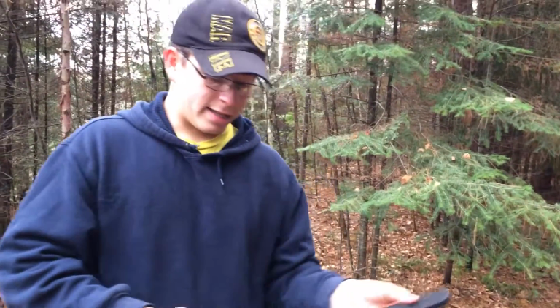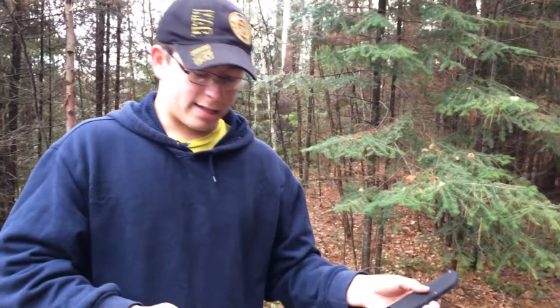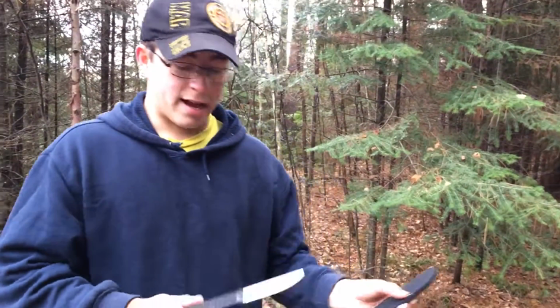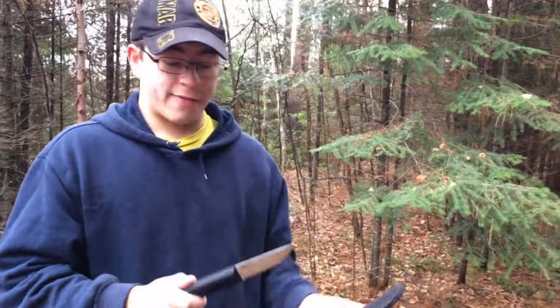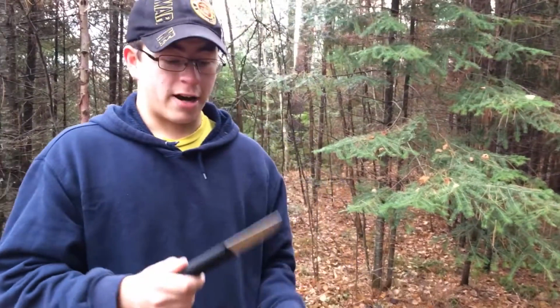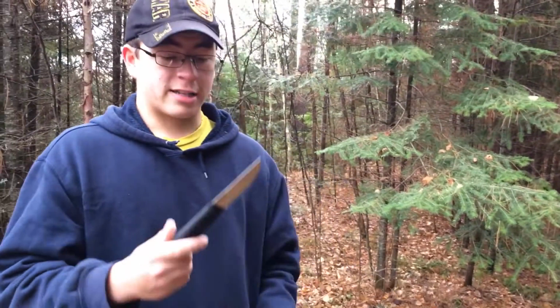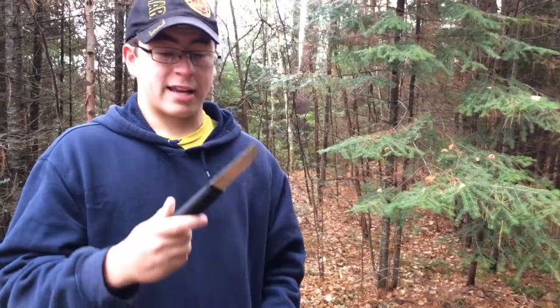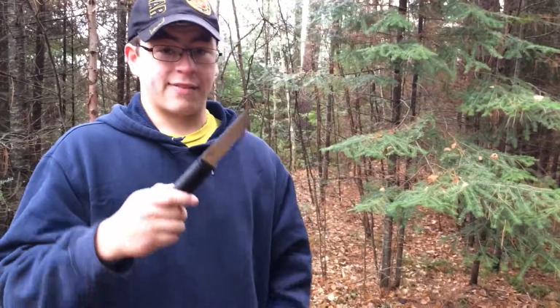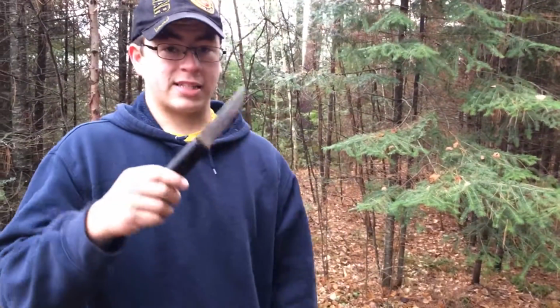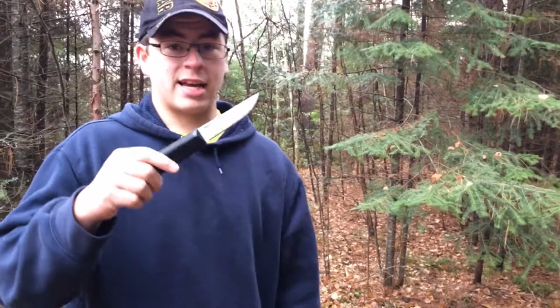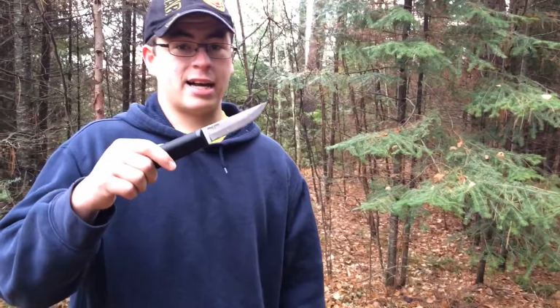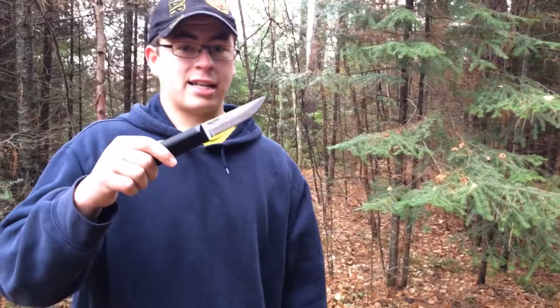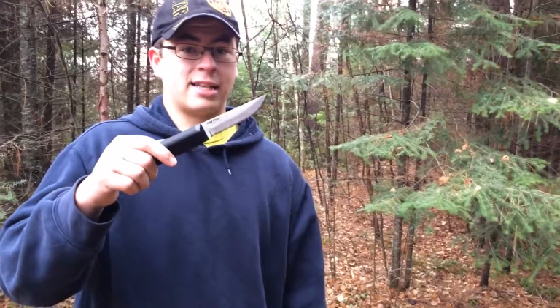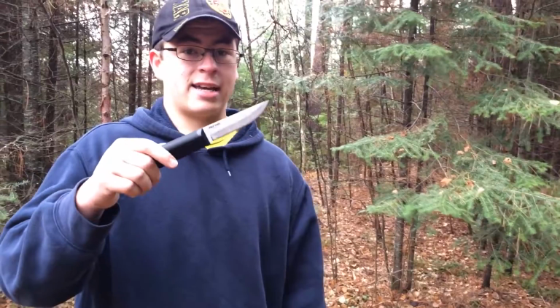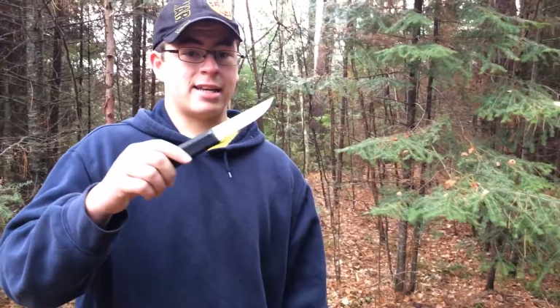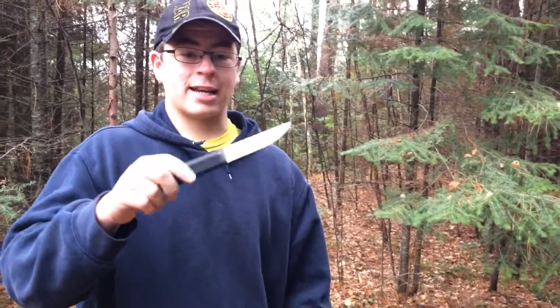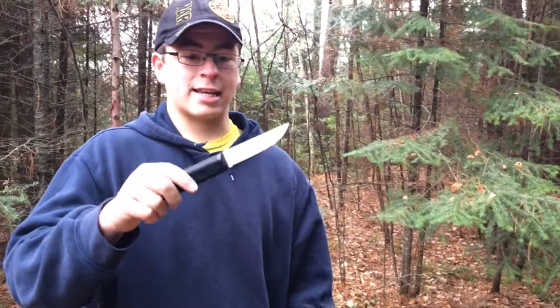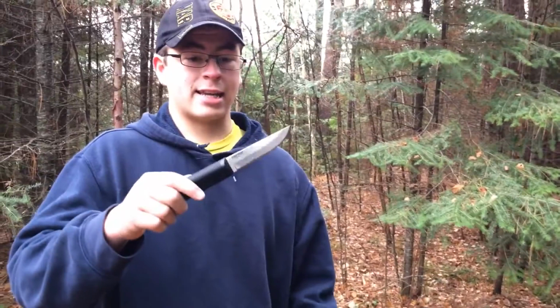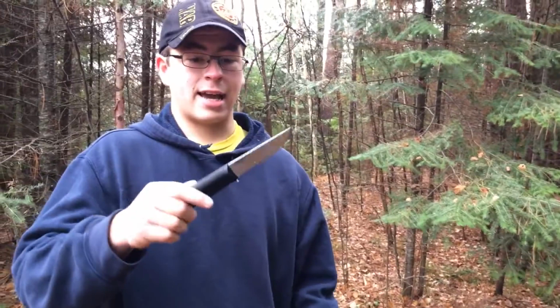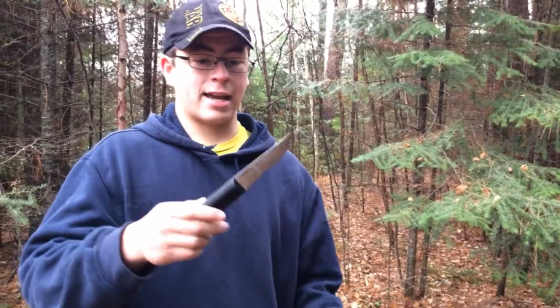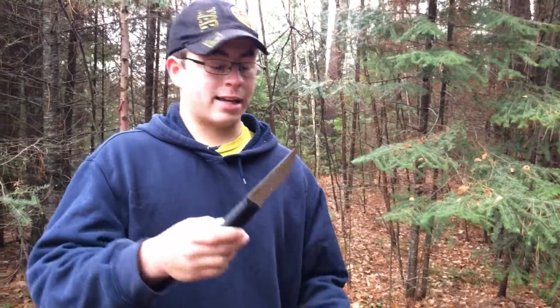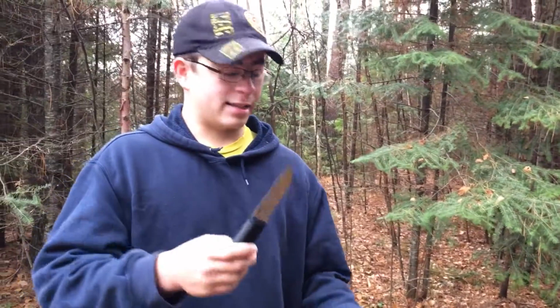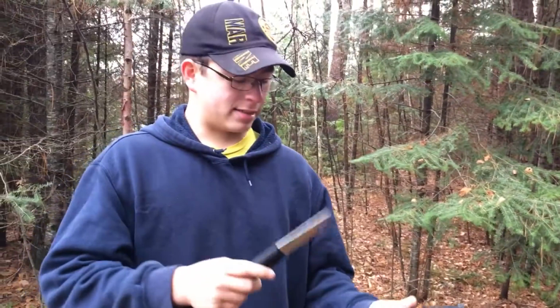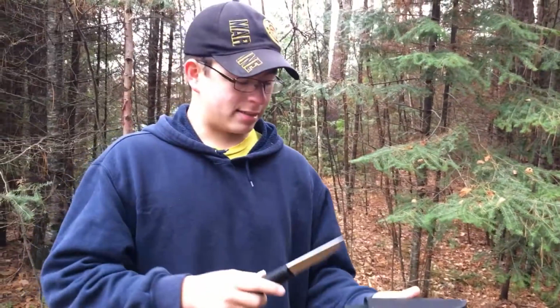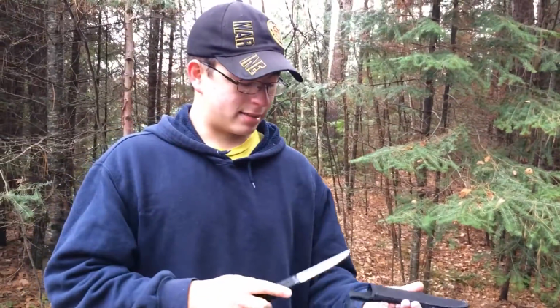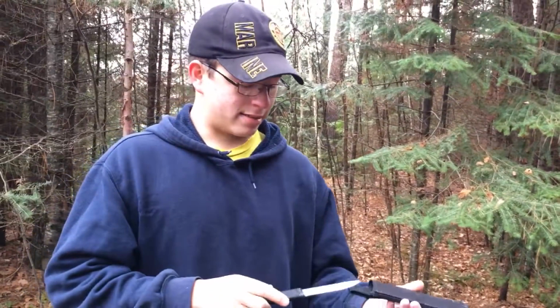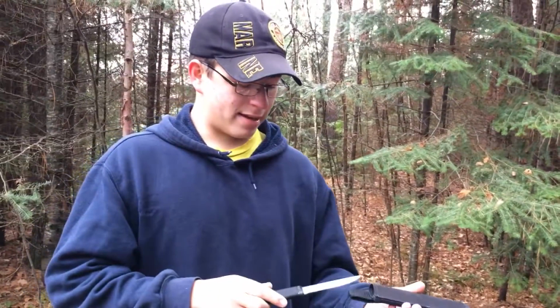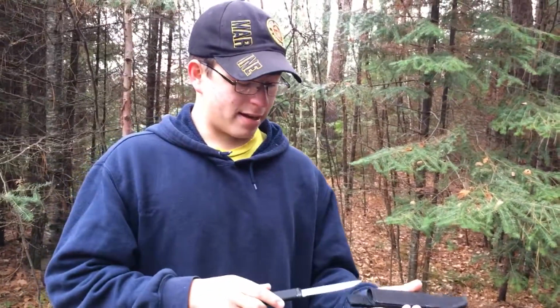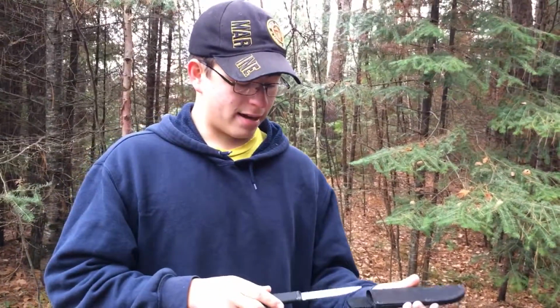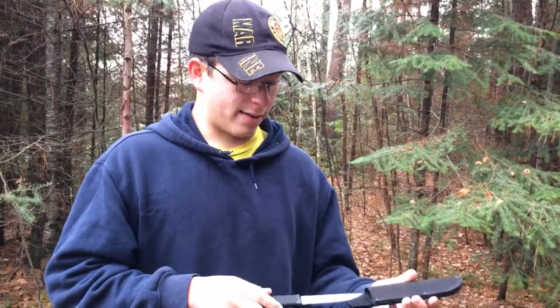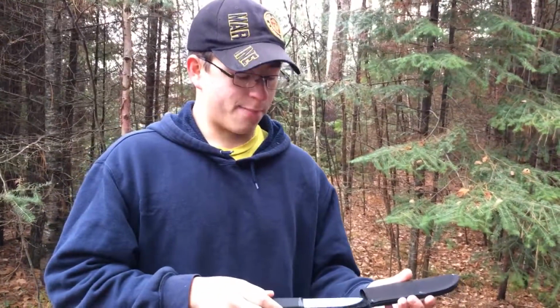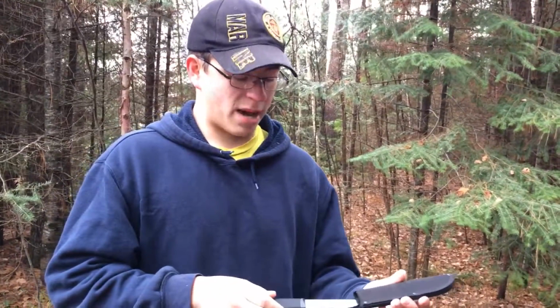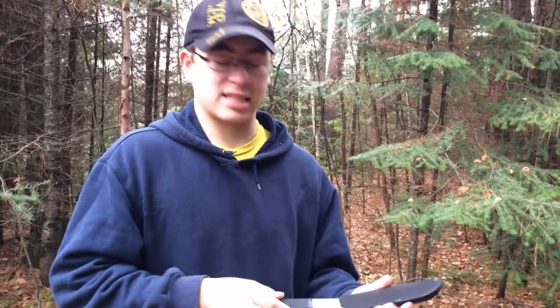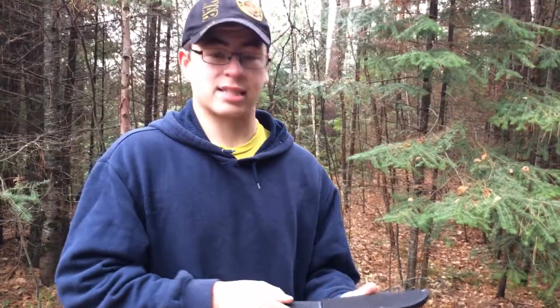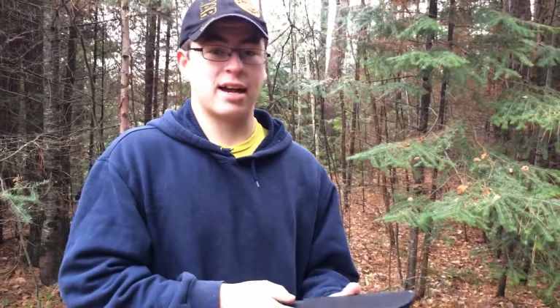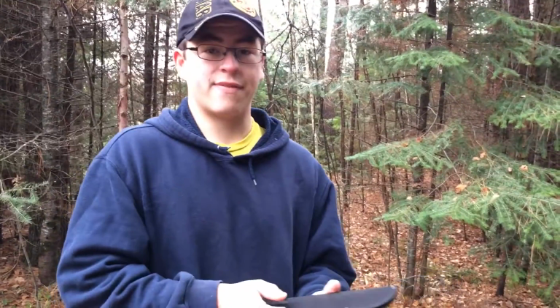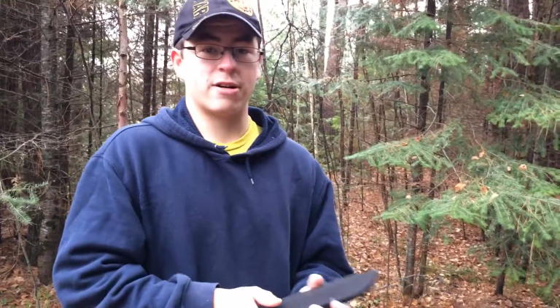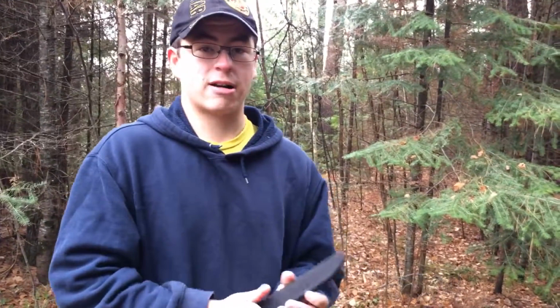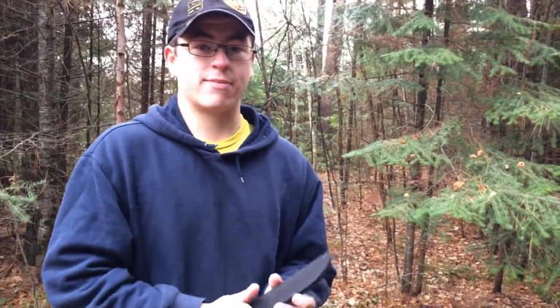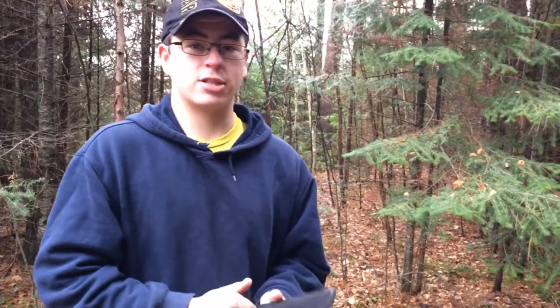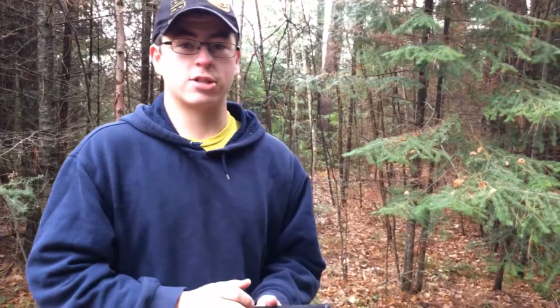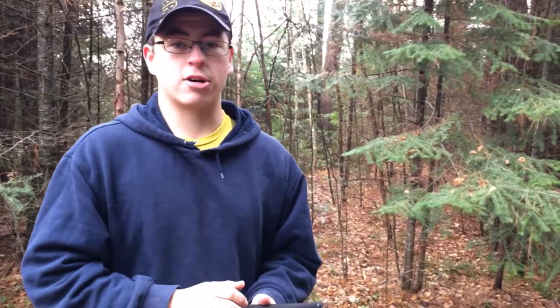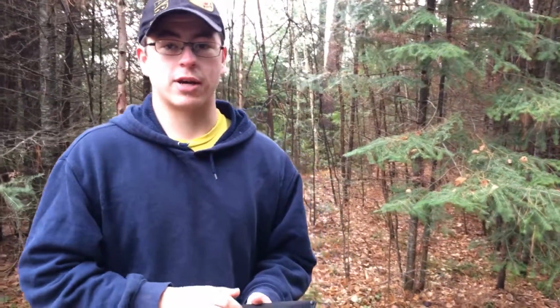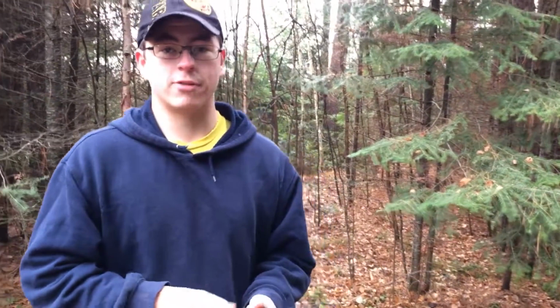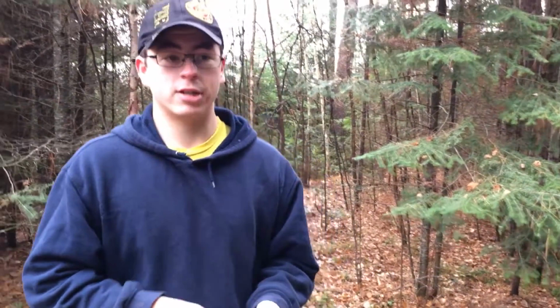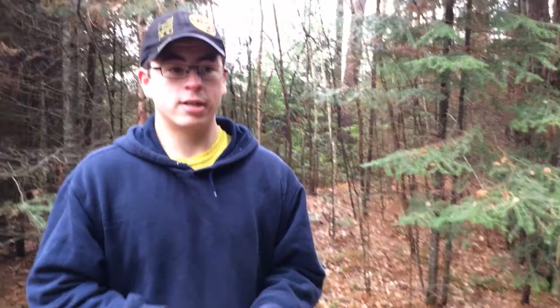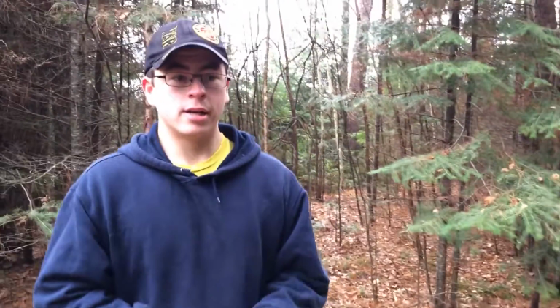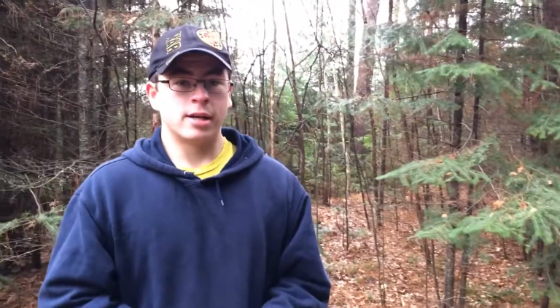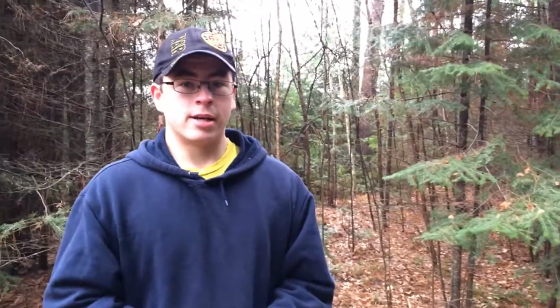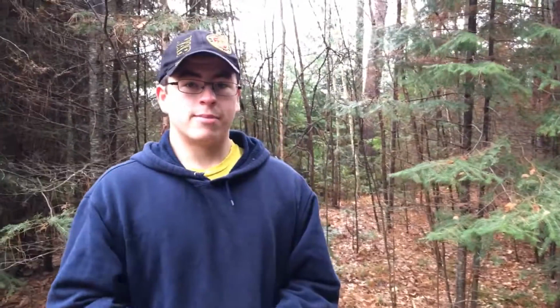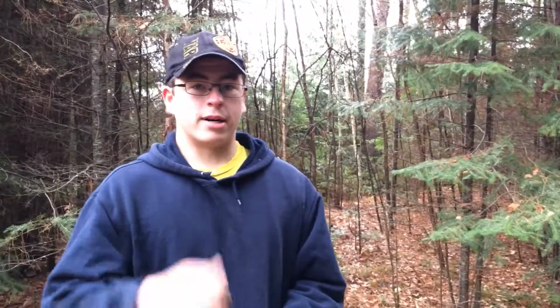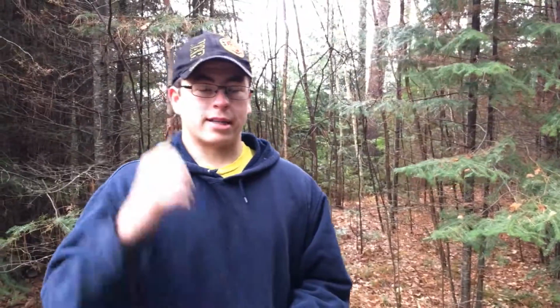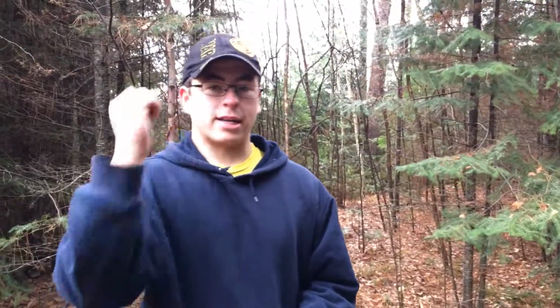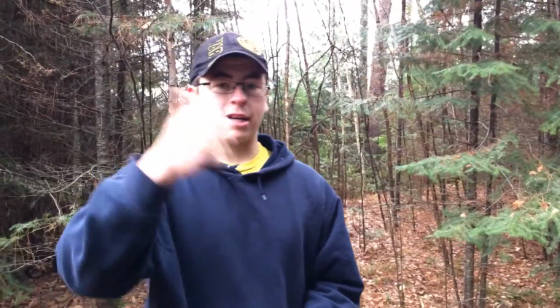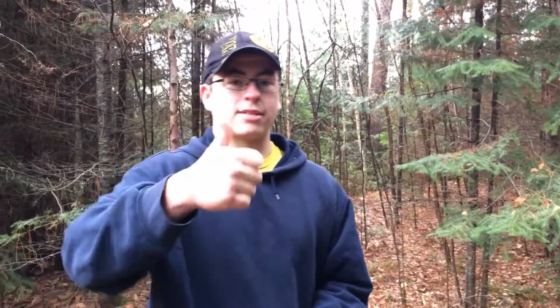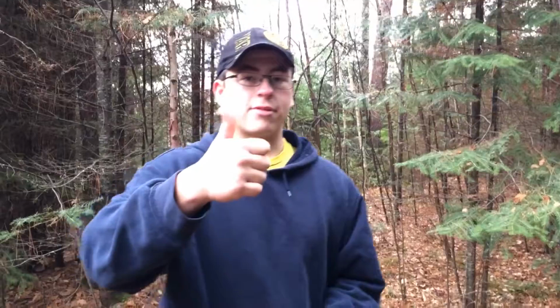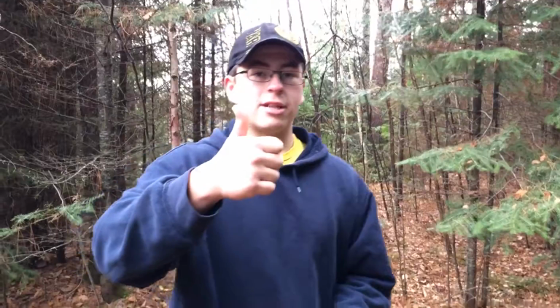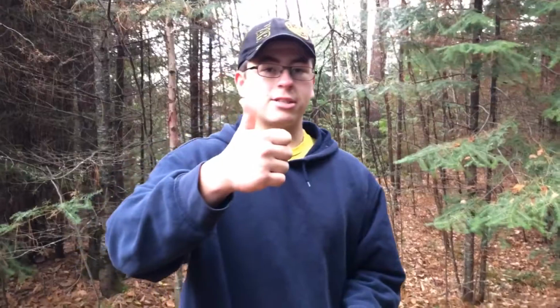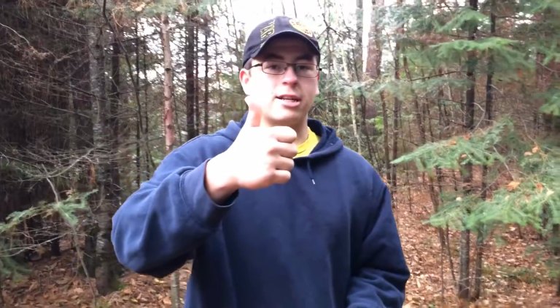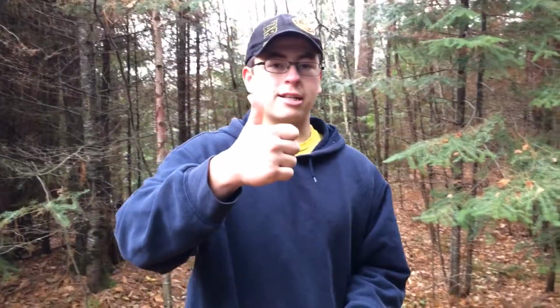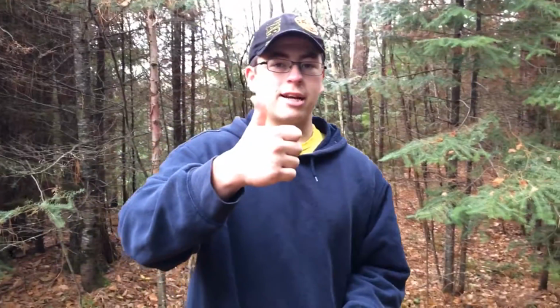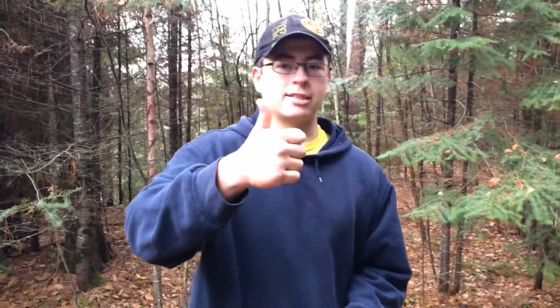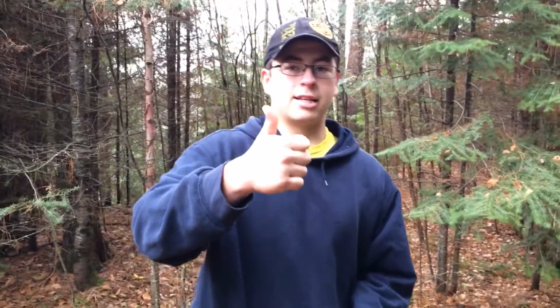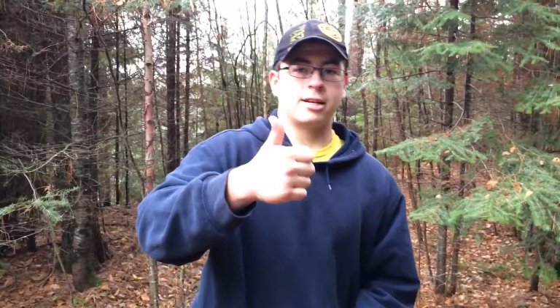I'd give the knife a 10 out of 10 any day. It is an amazing knife — I recommend you go get one. Thank you guys for watching, talk to you guys later.